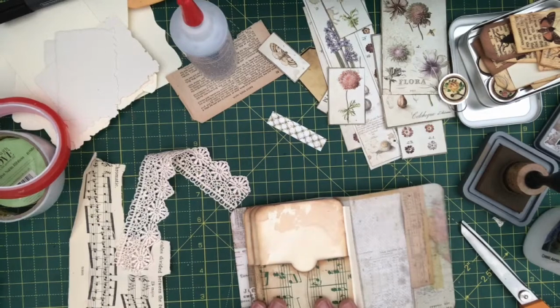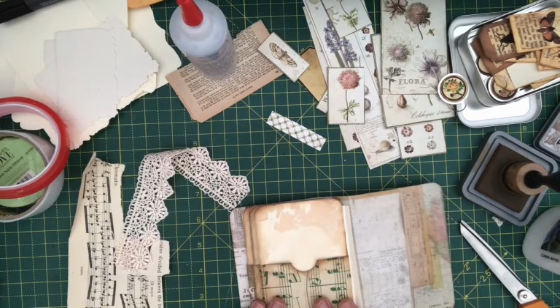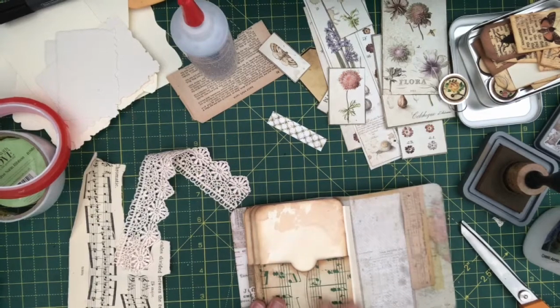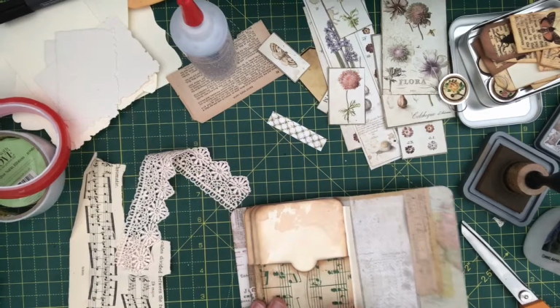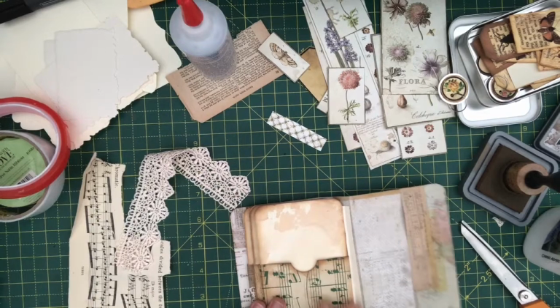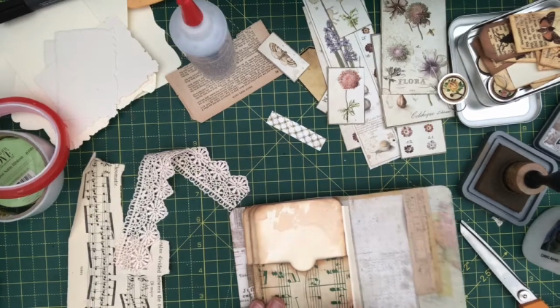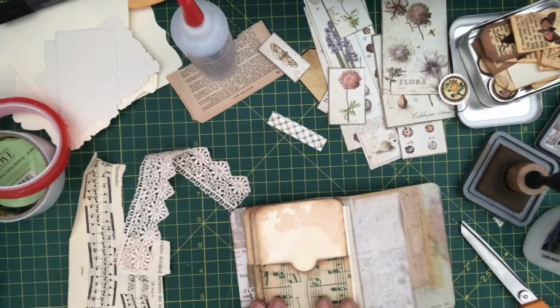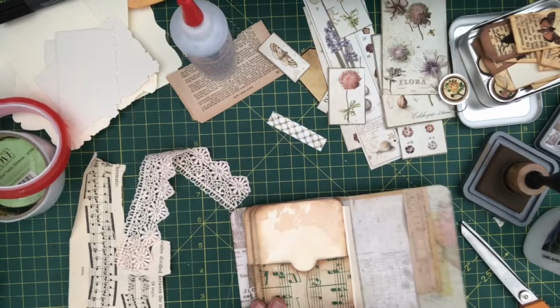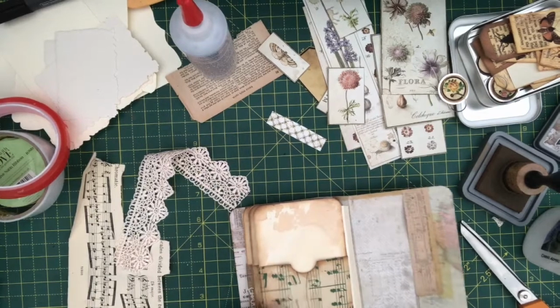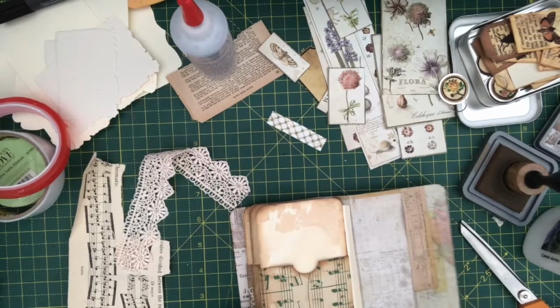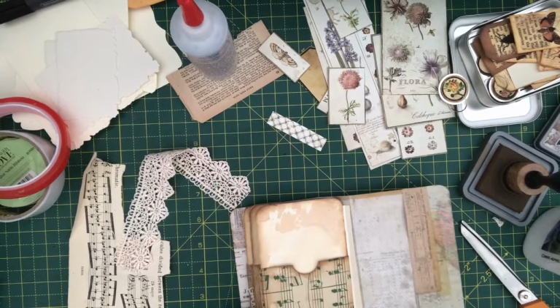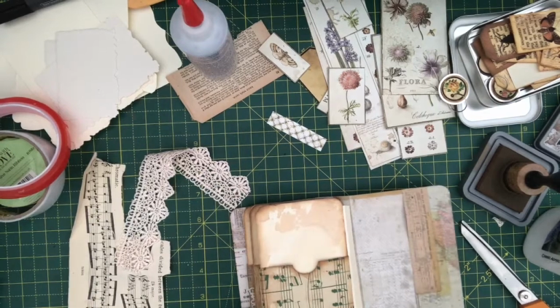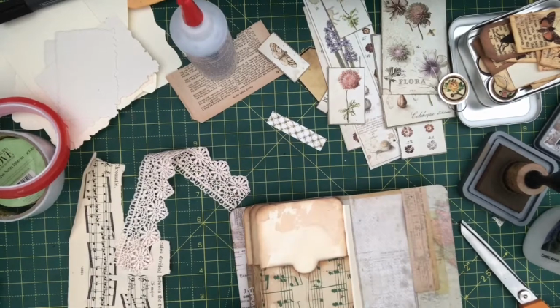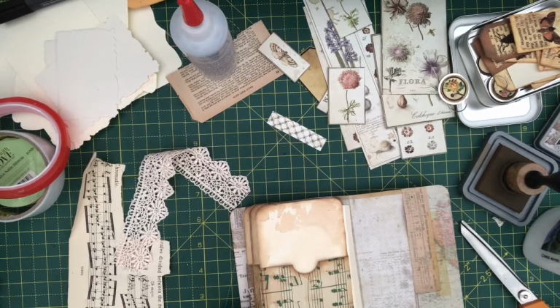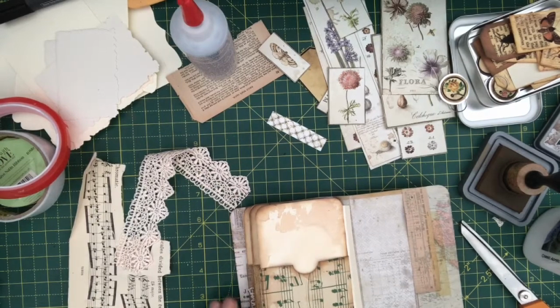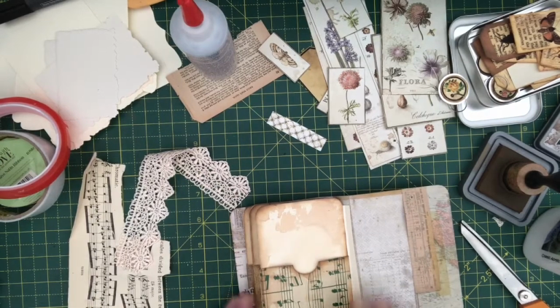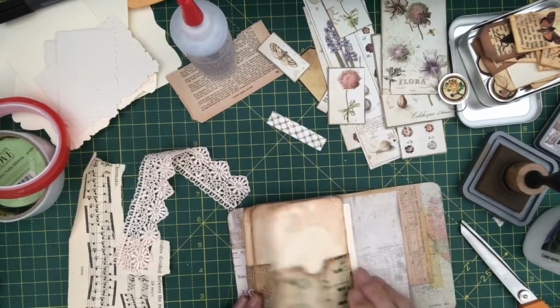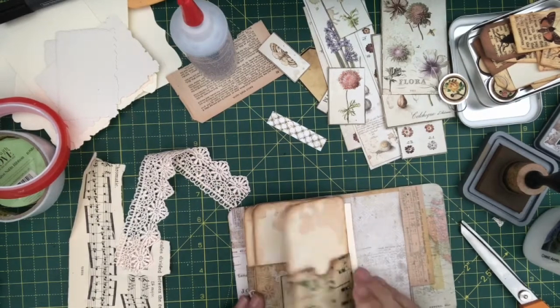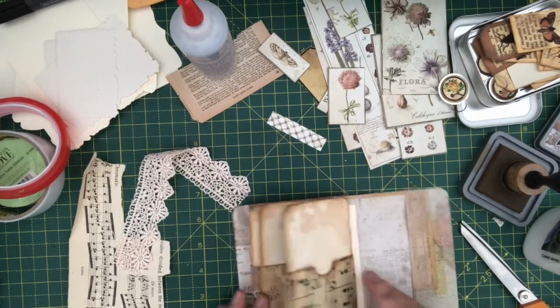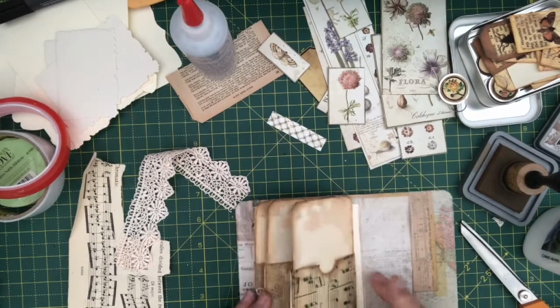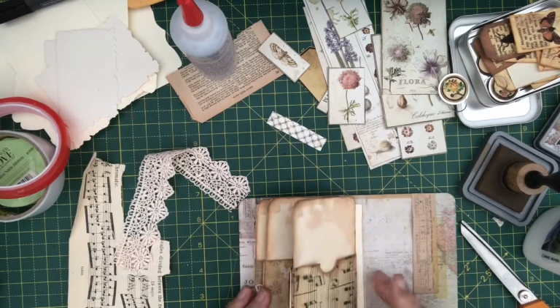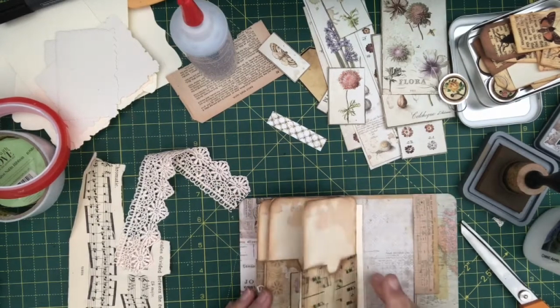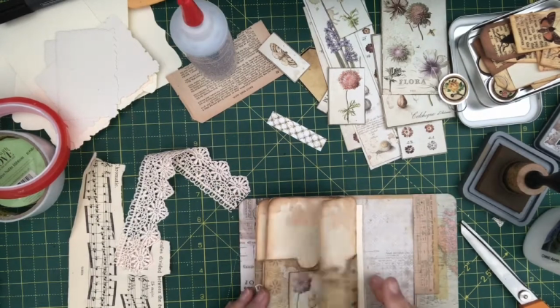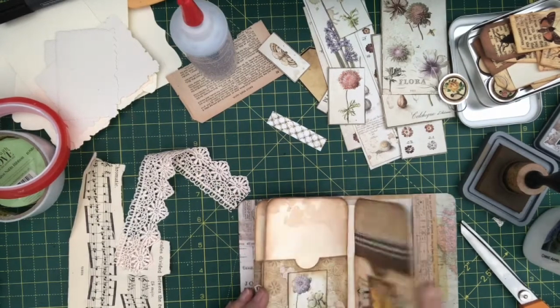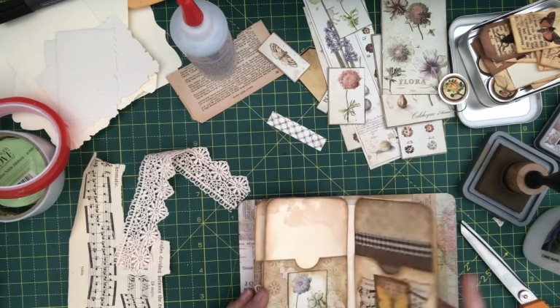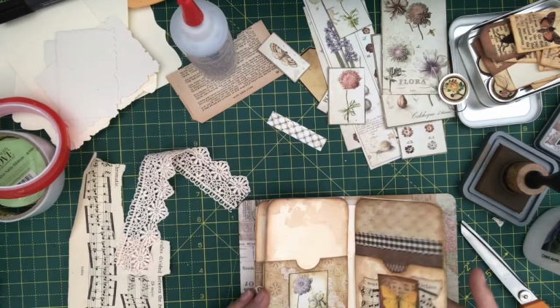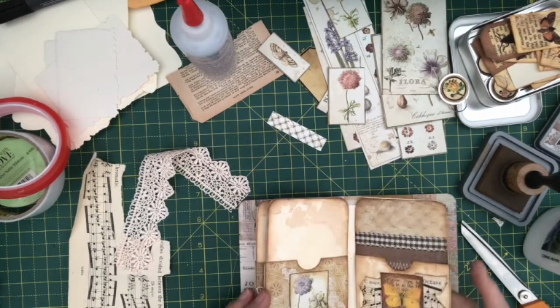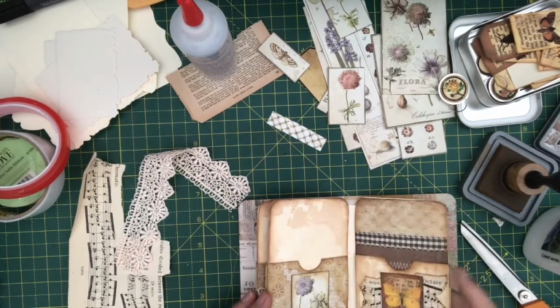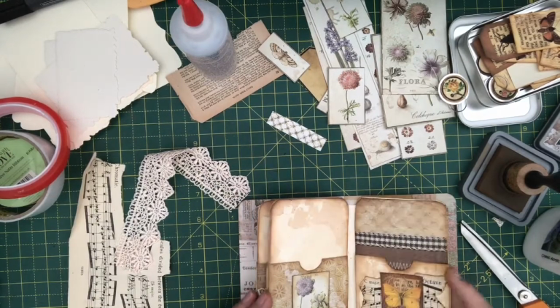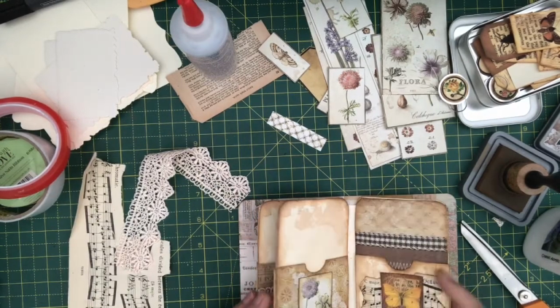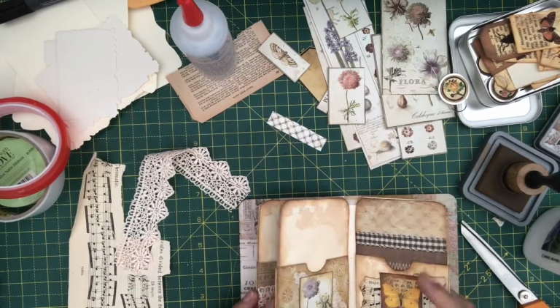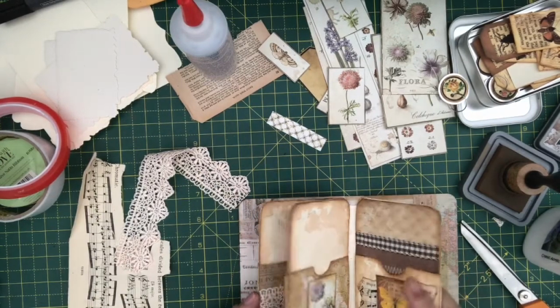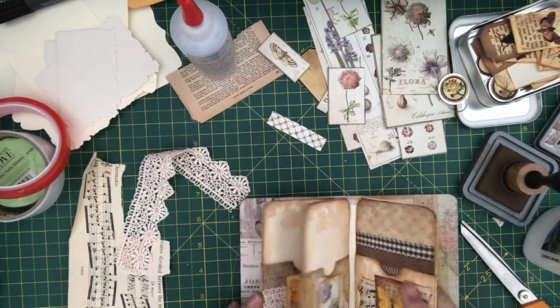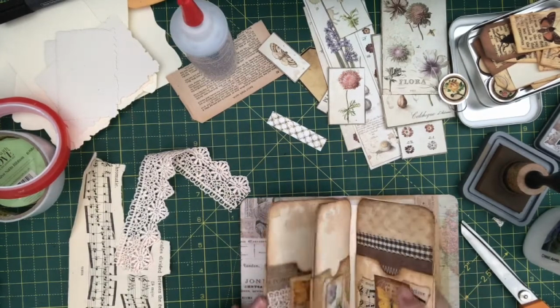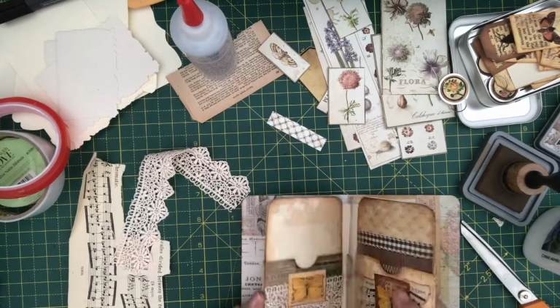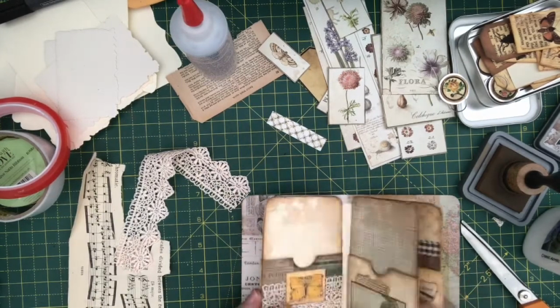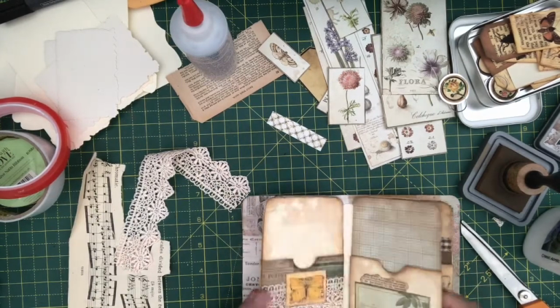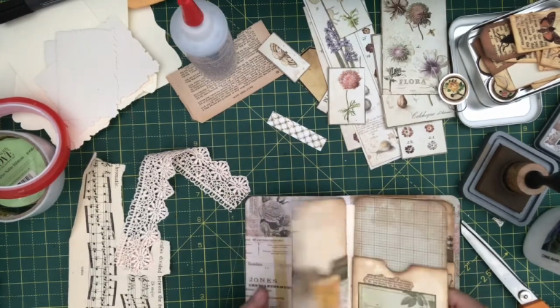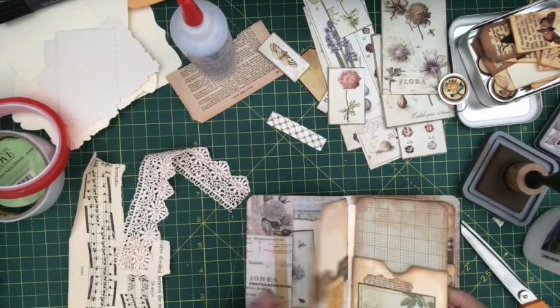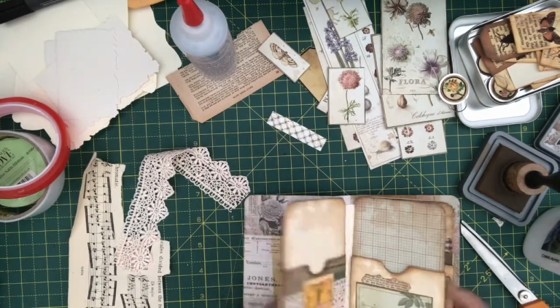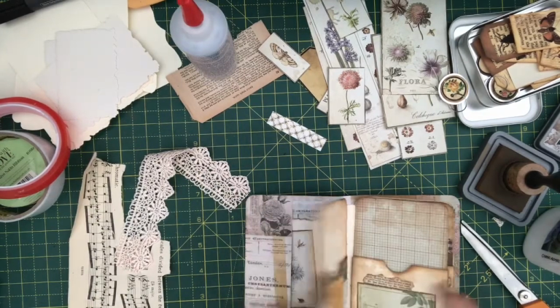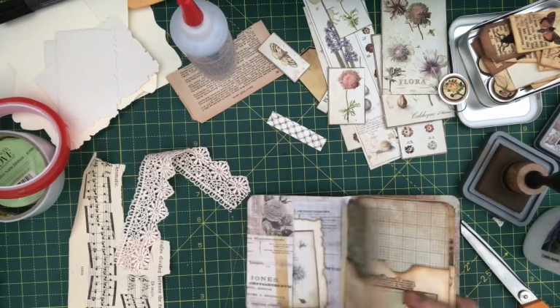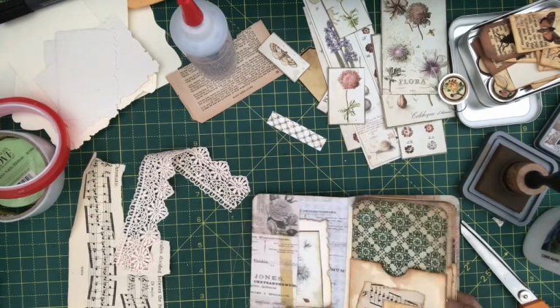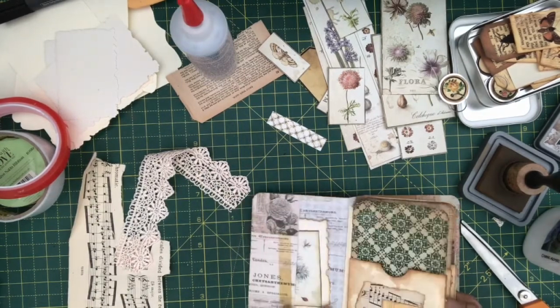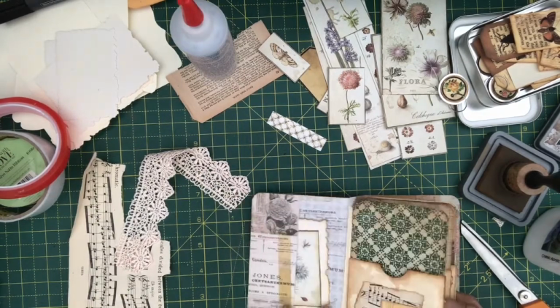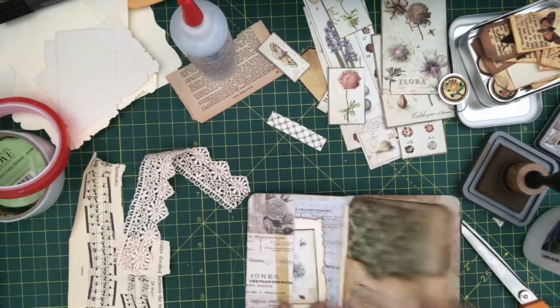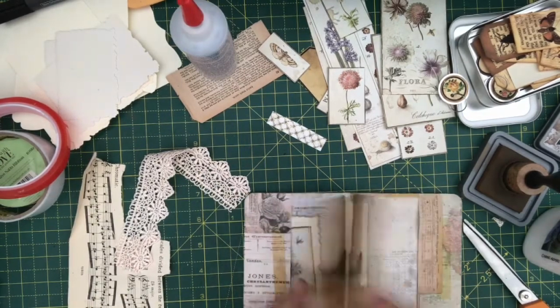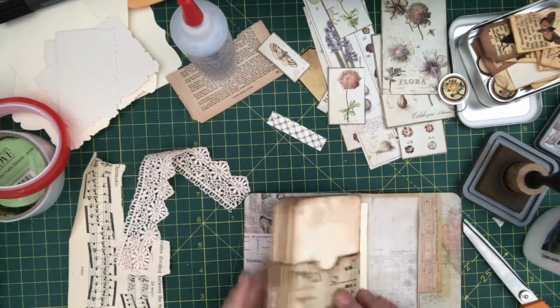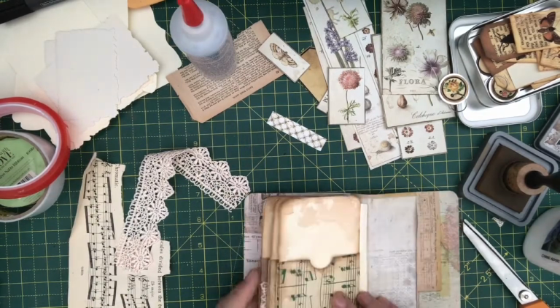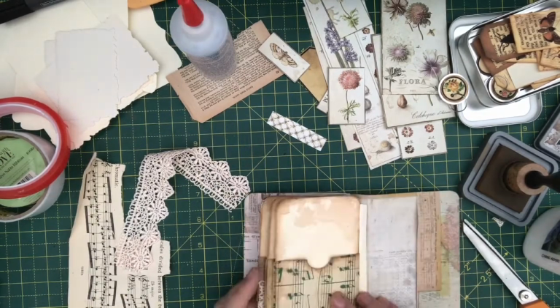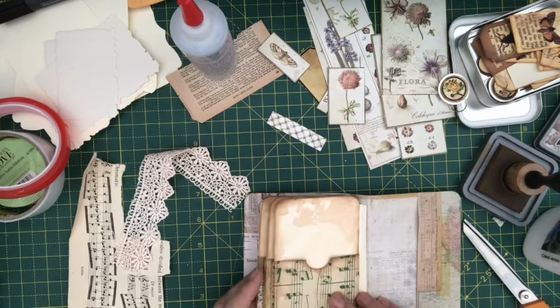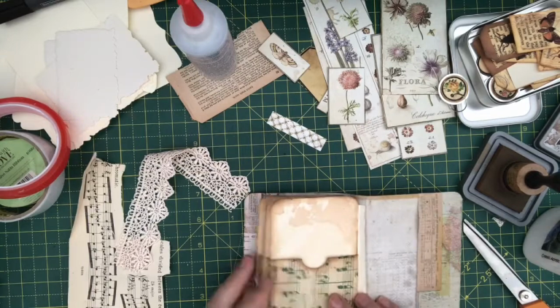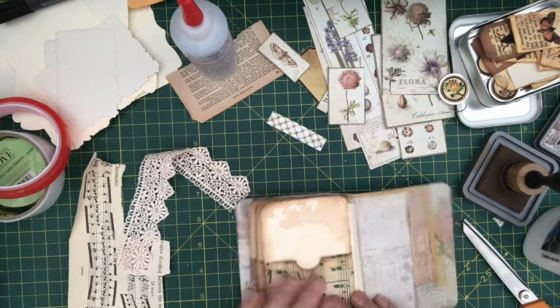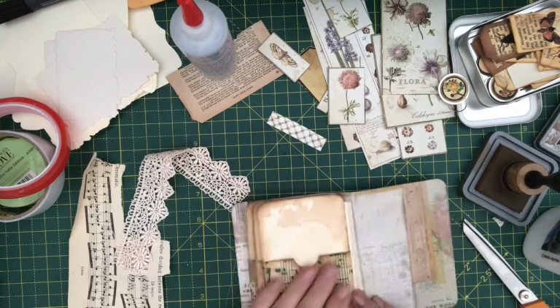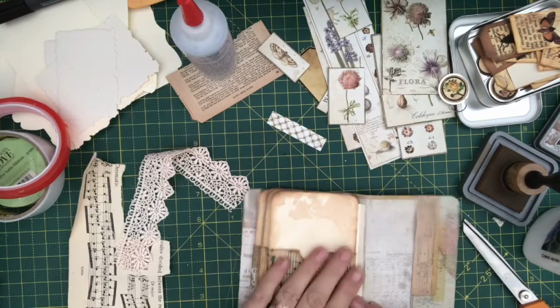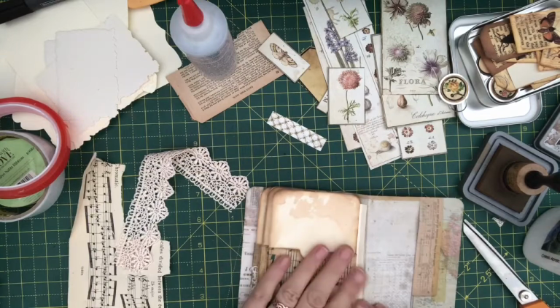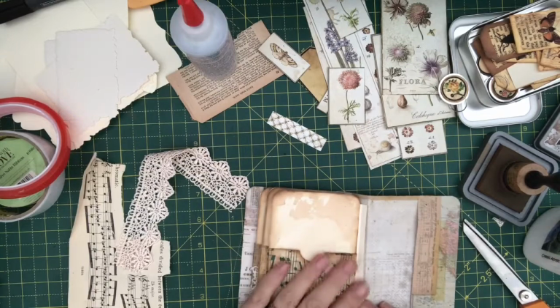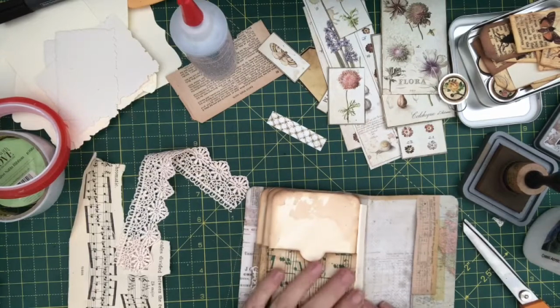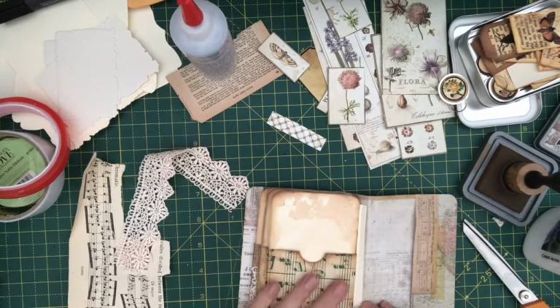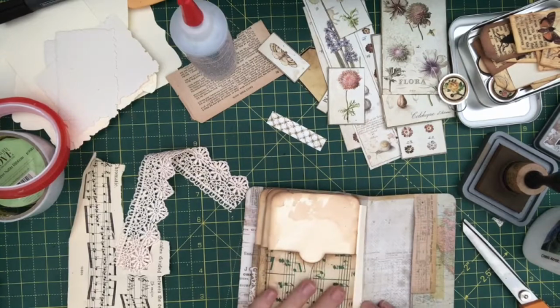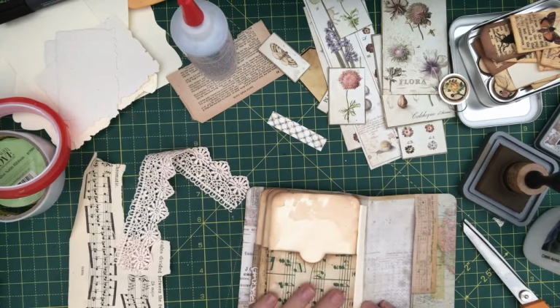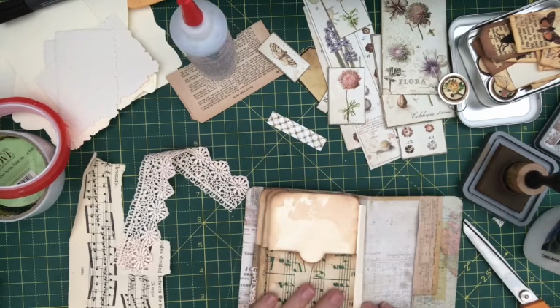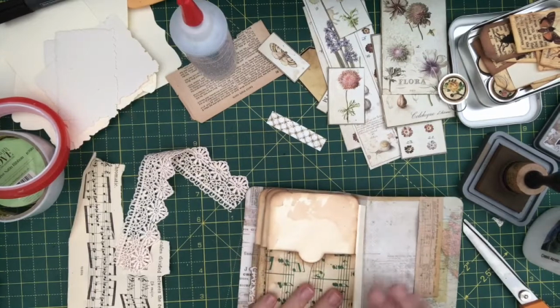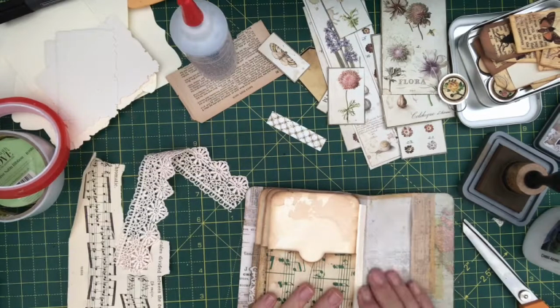Right, we're on the last little page here. A bit more lace, I think.